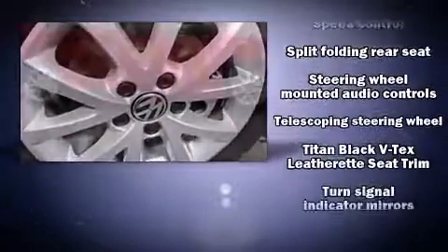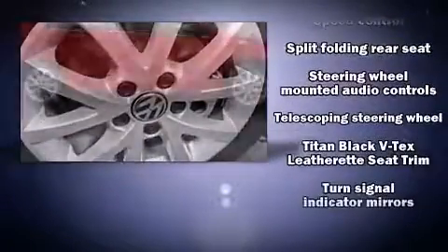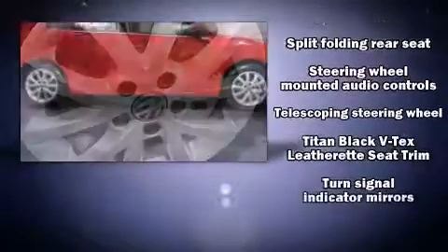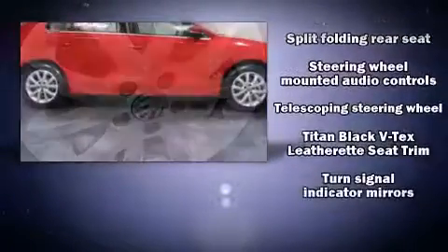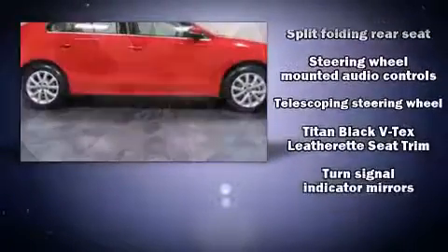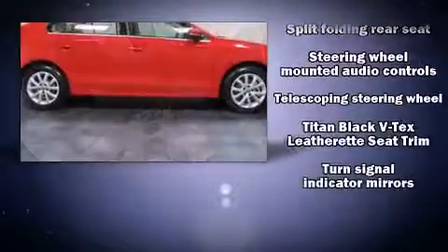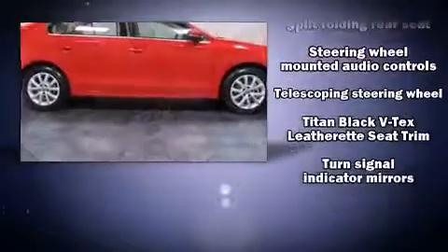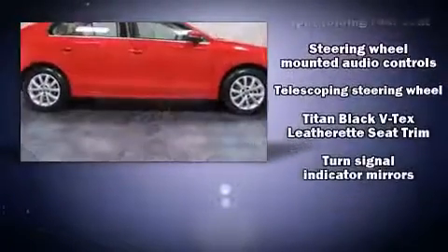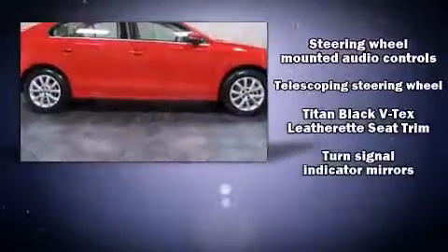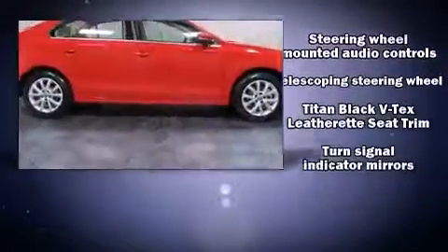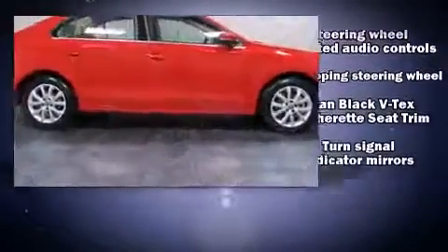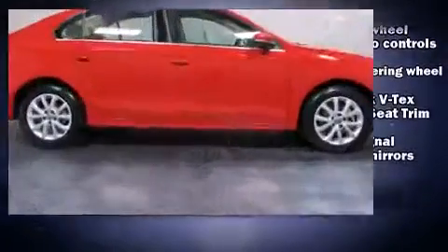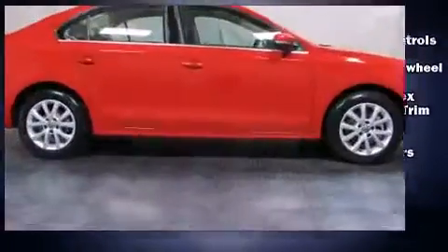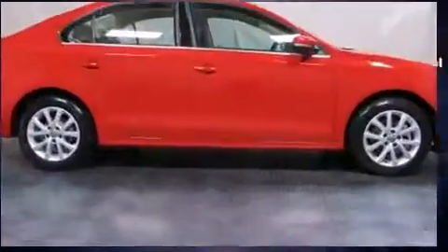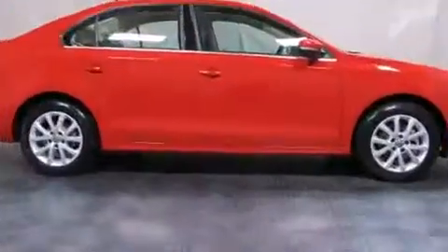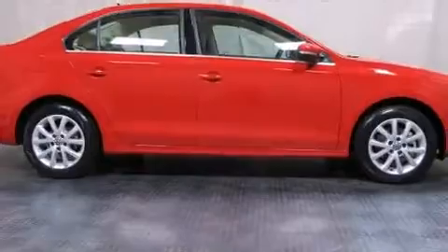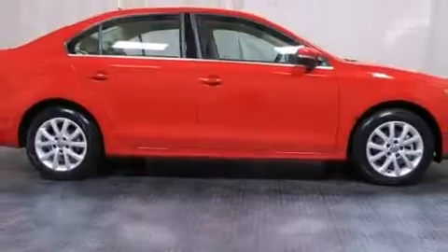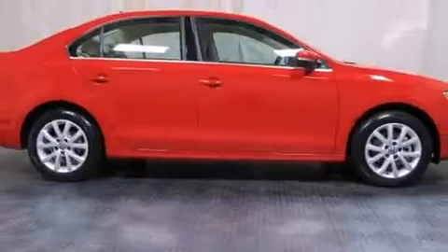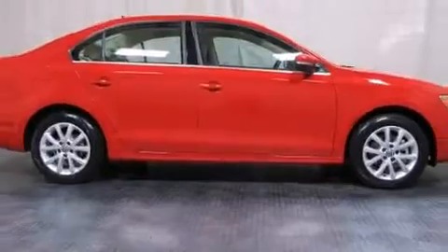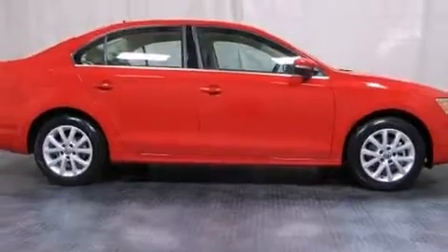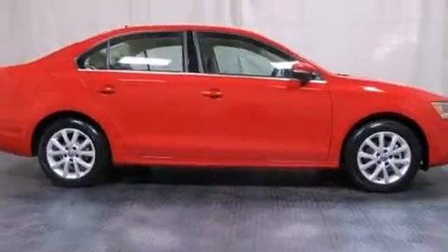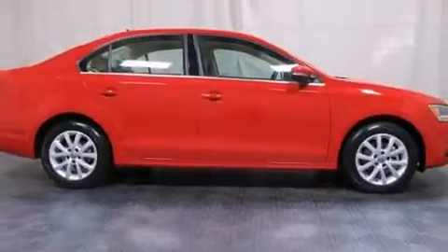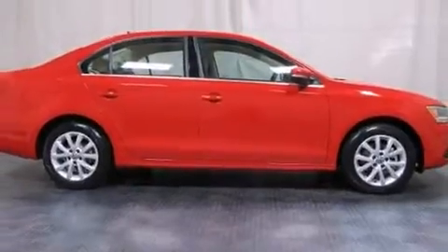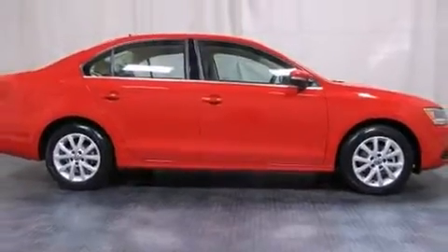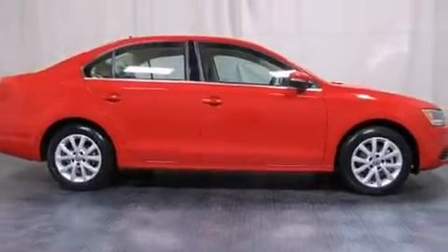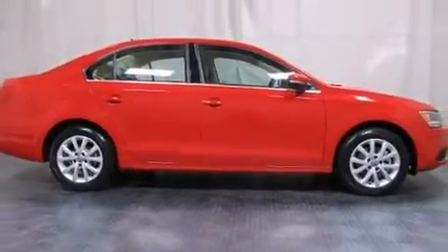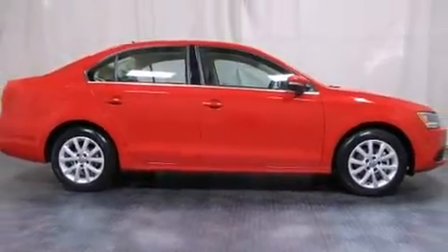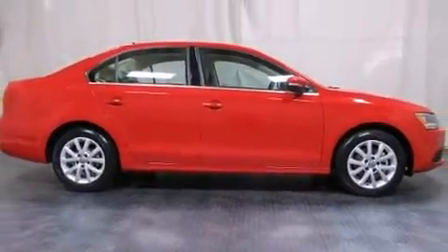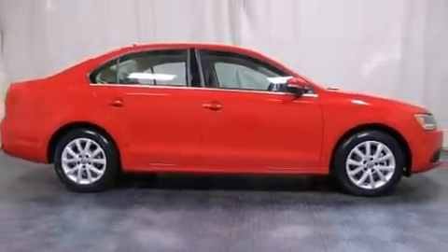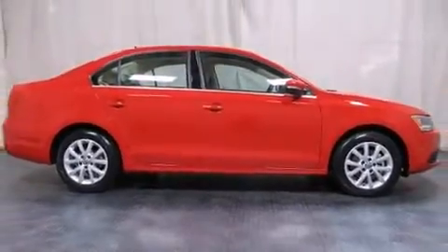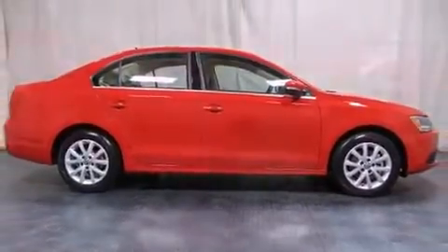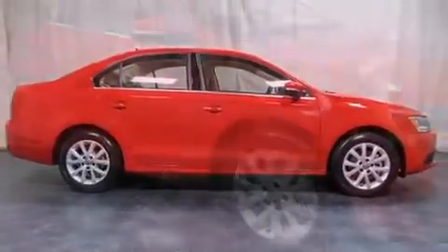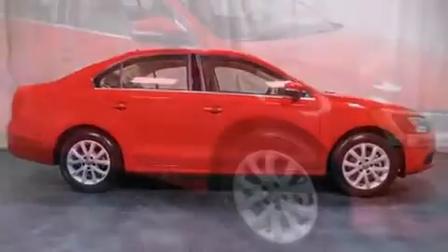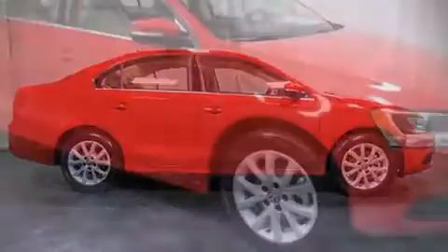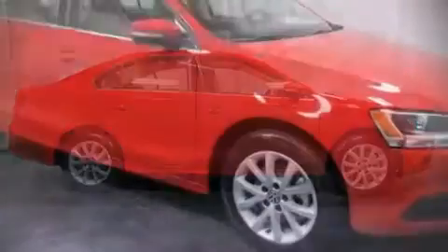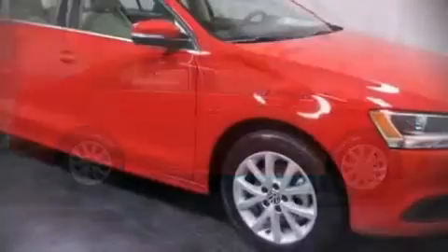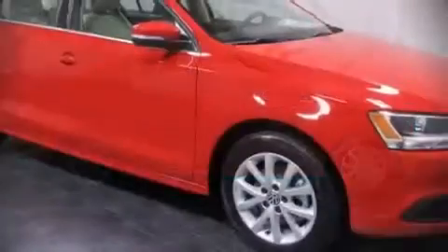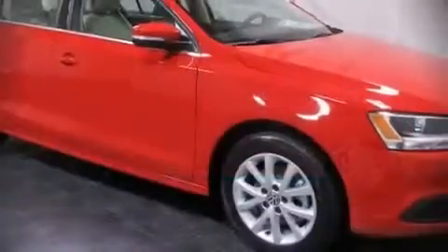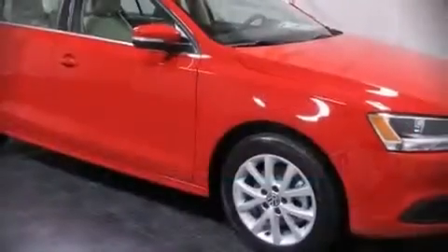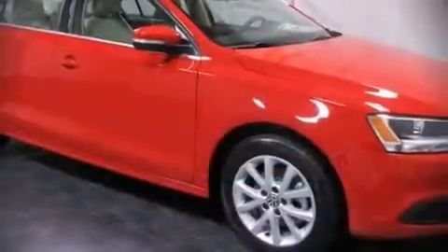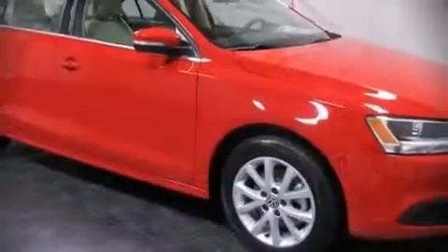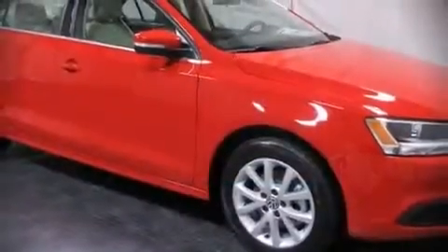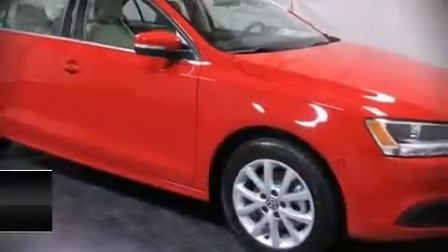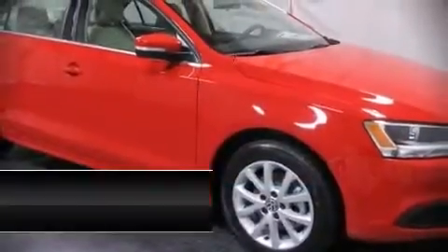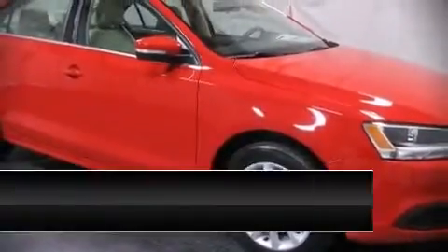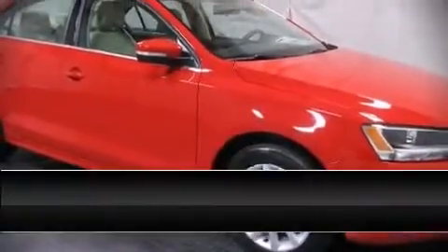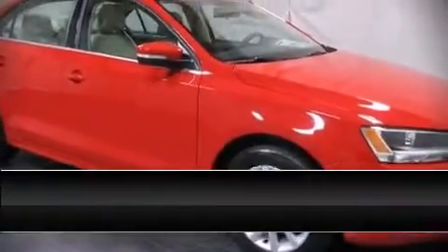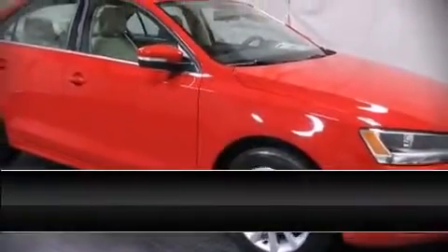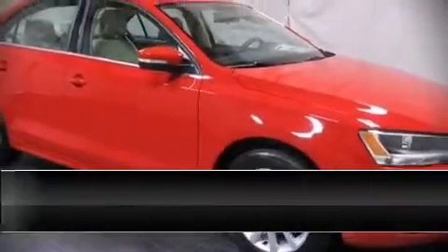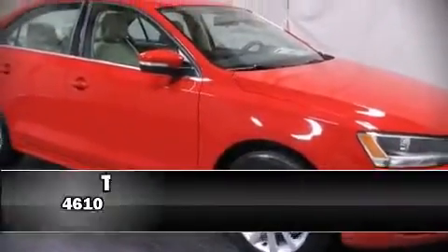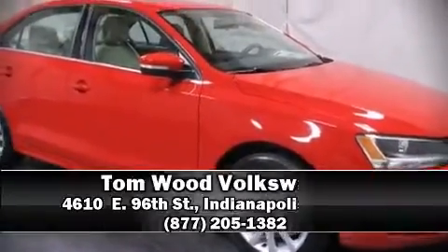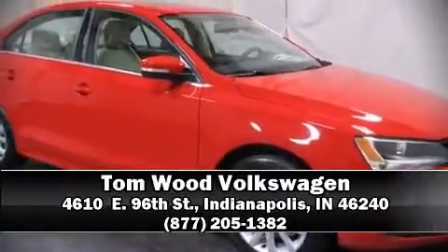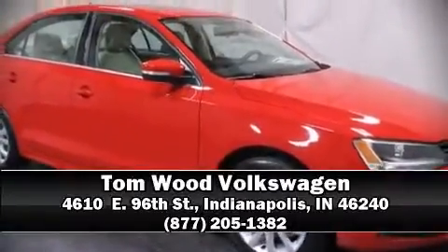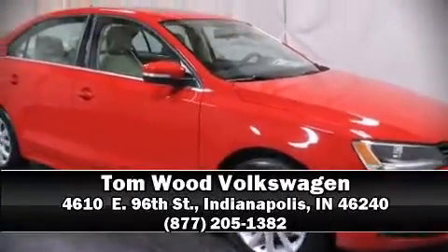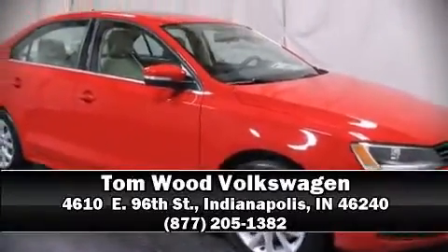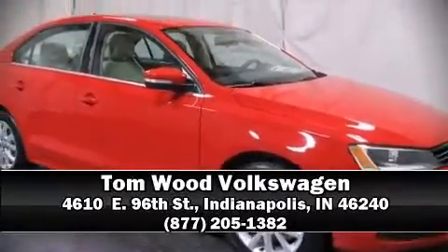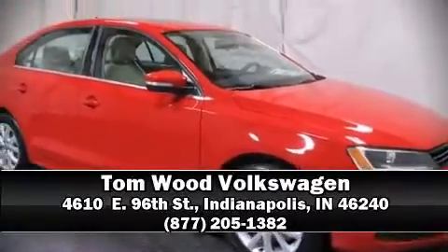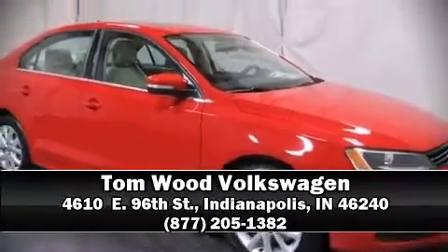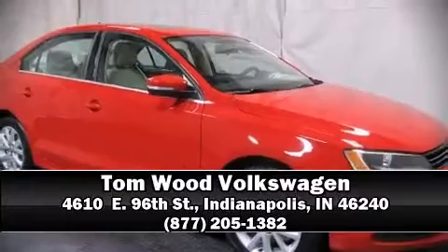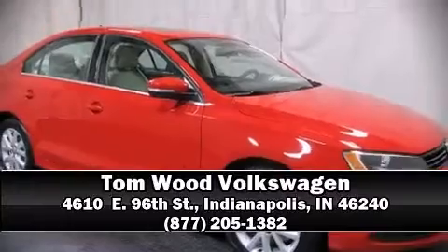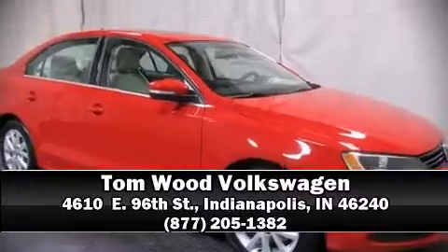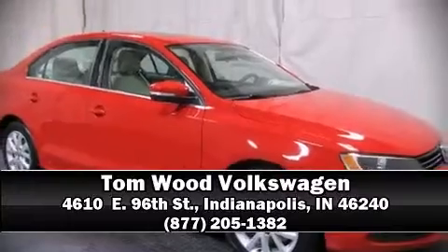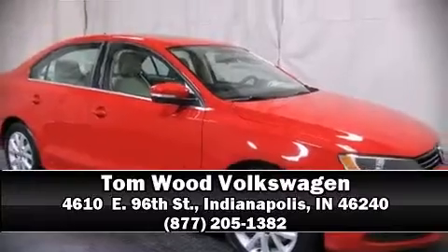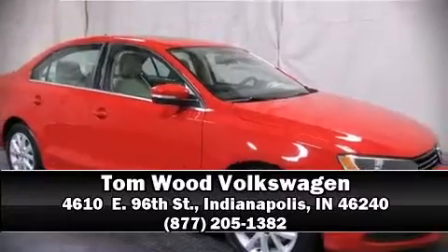Our team is professional and we offer a no-pressure environment. Stop by our dealership or give us a call for more information. We'll see you soon.